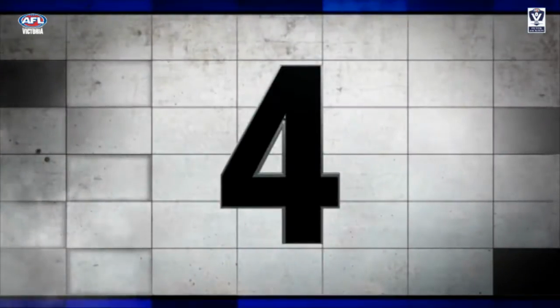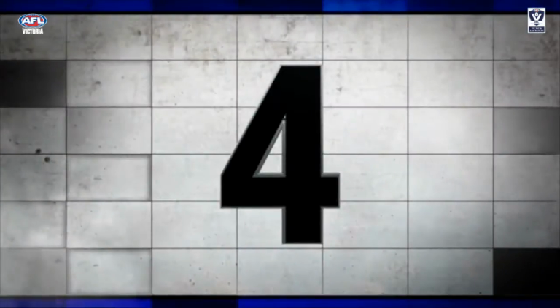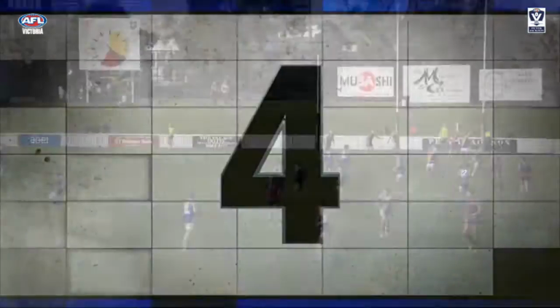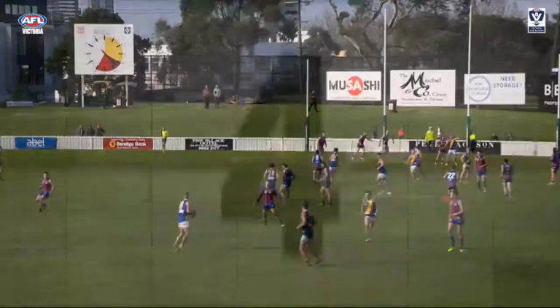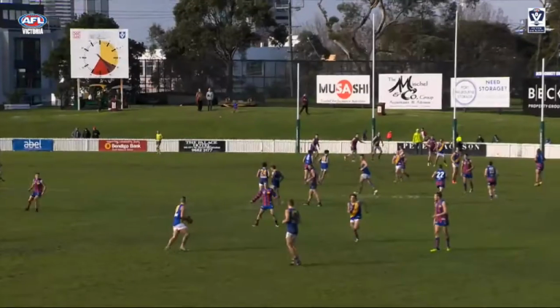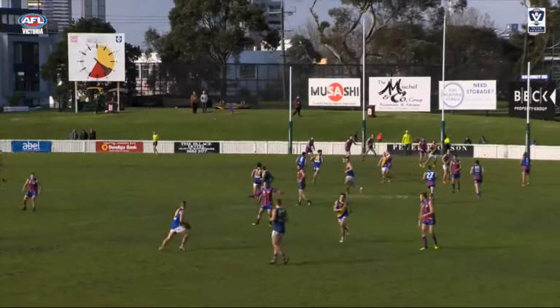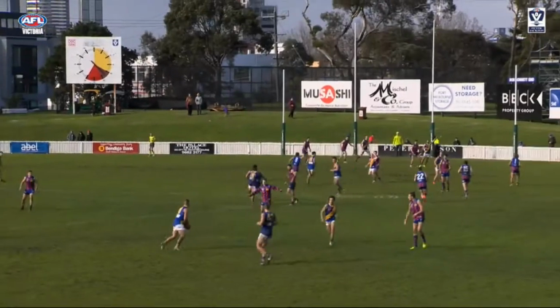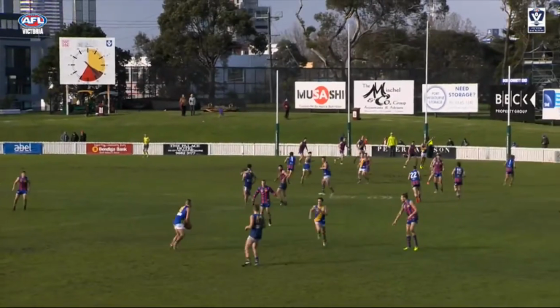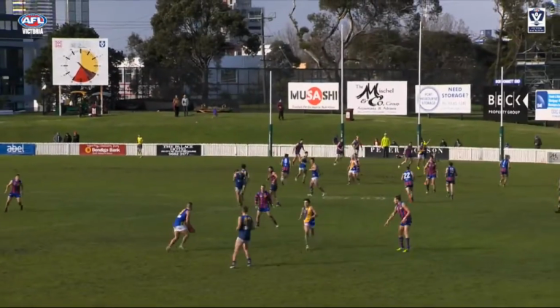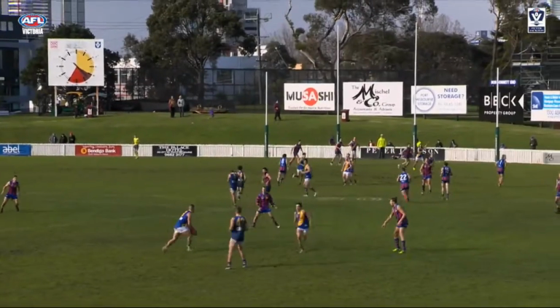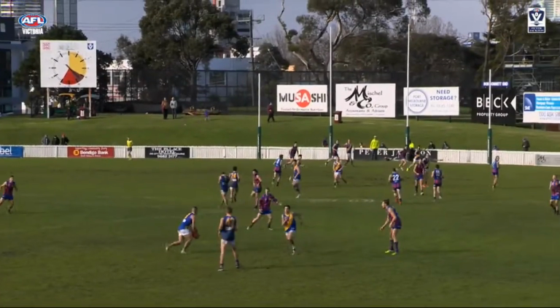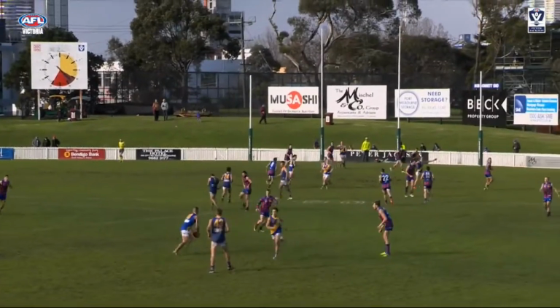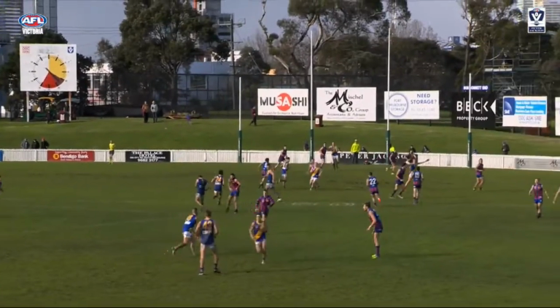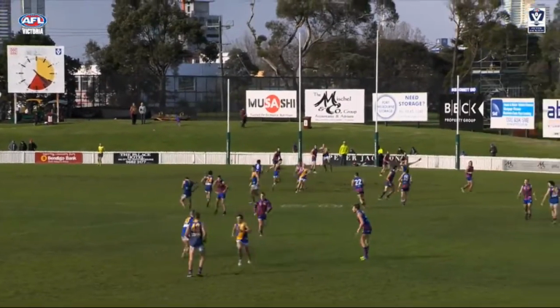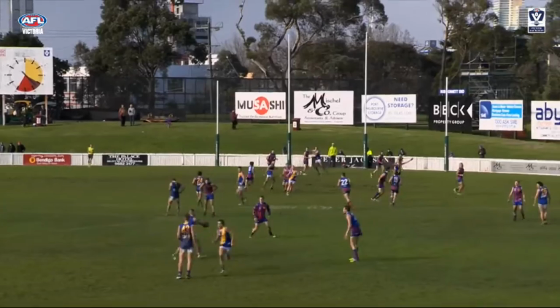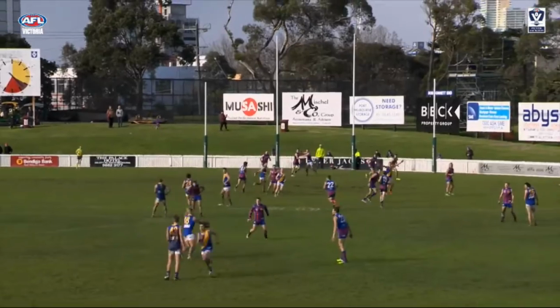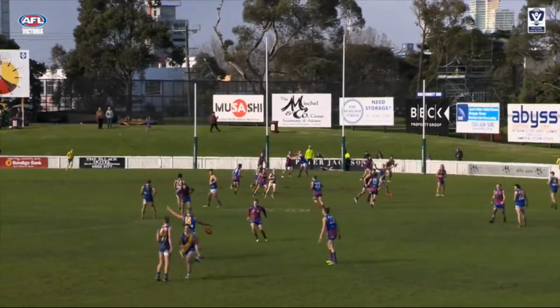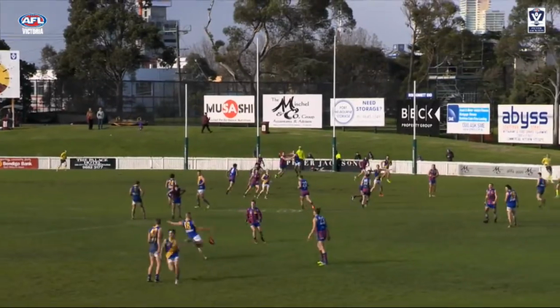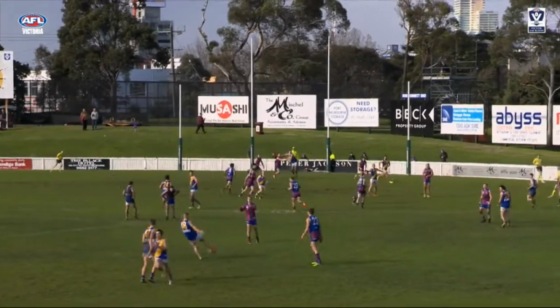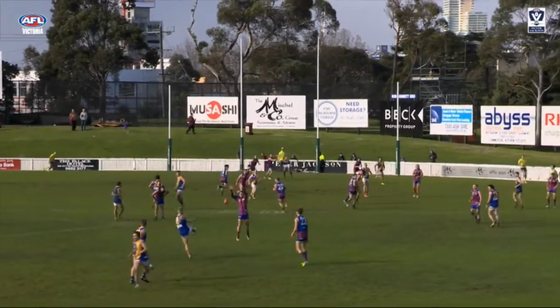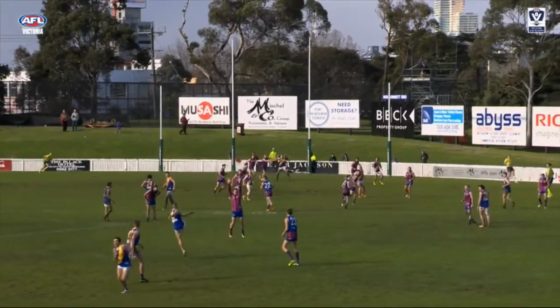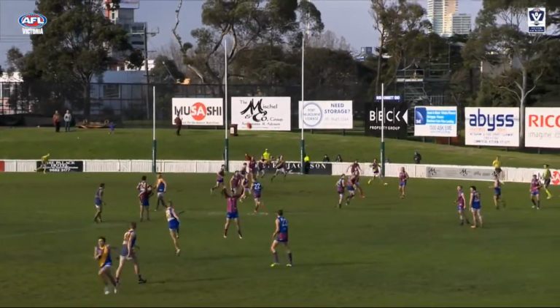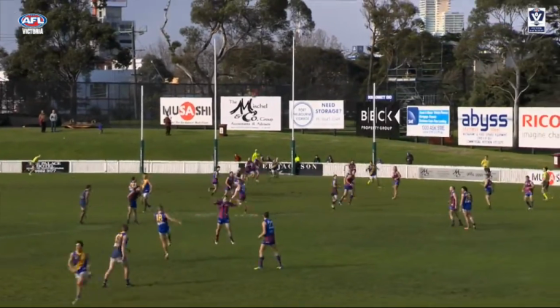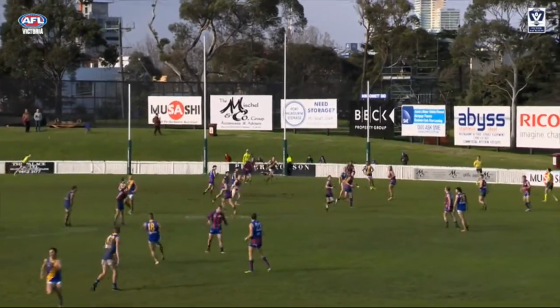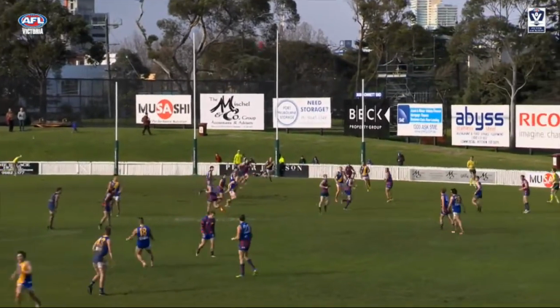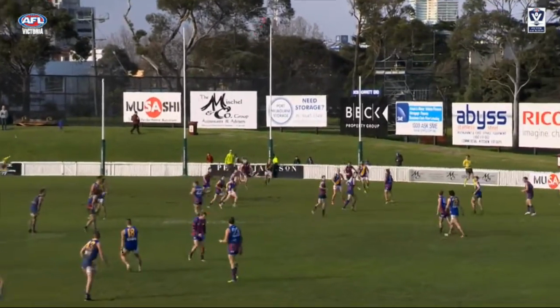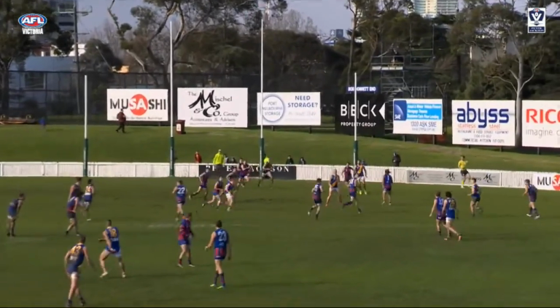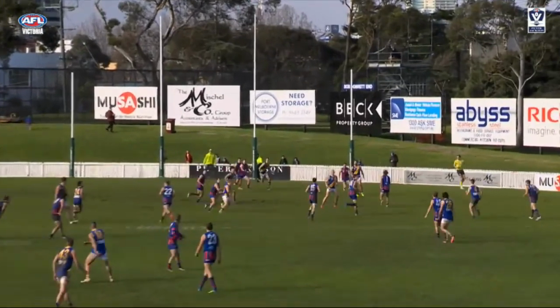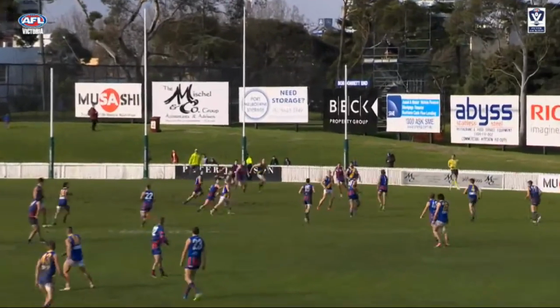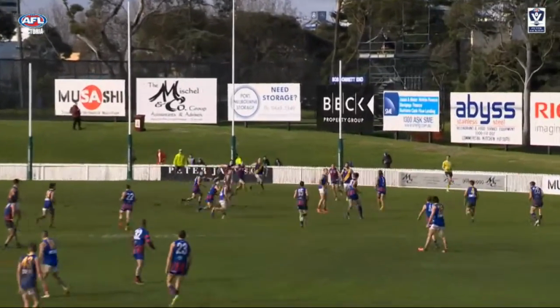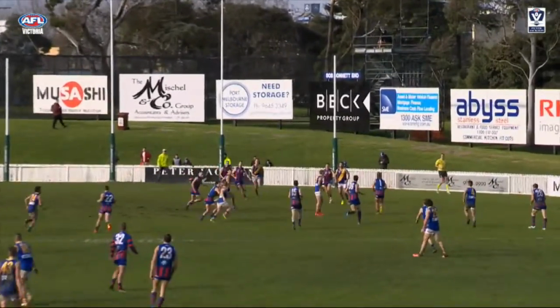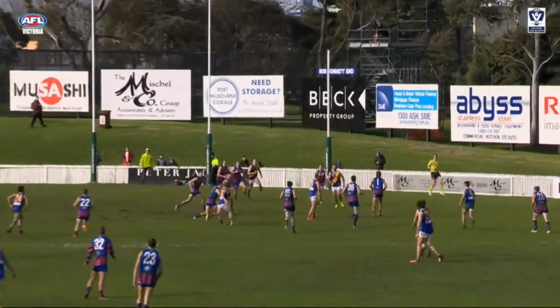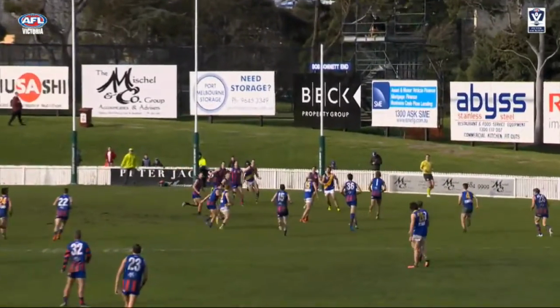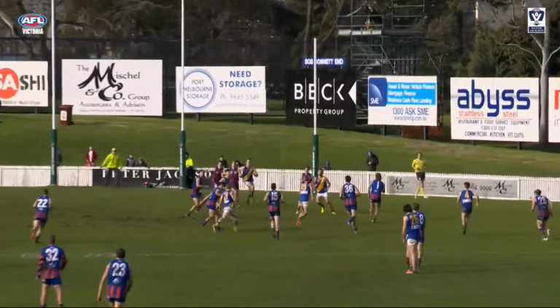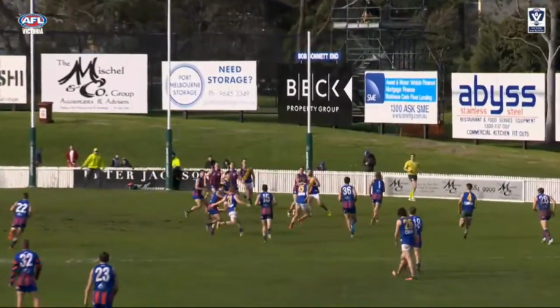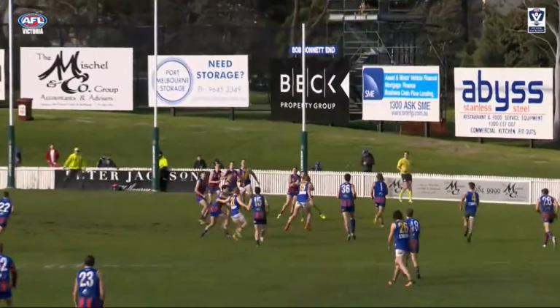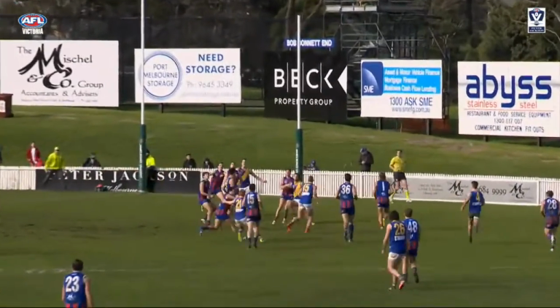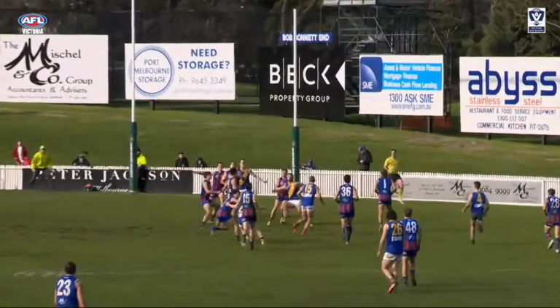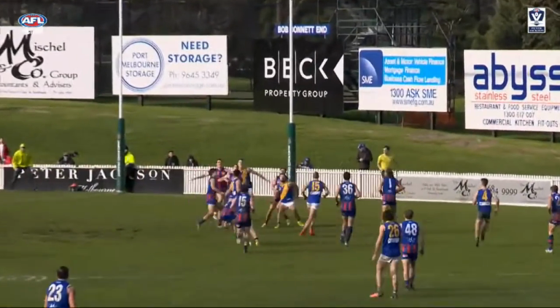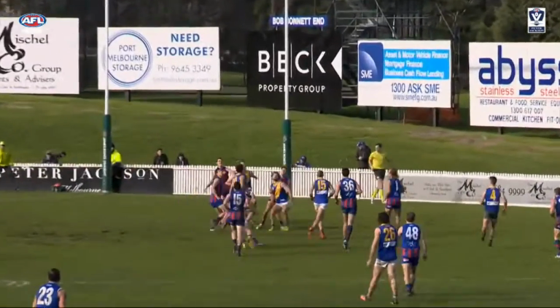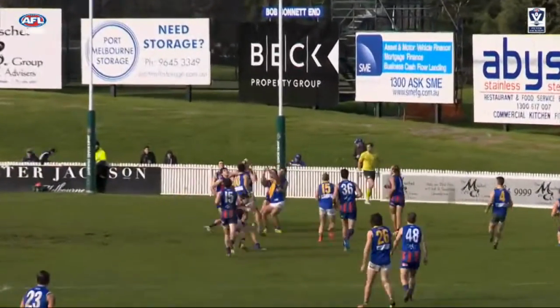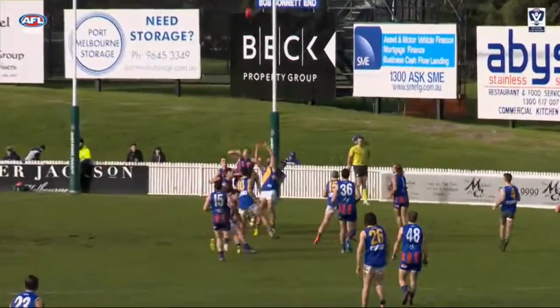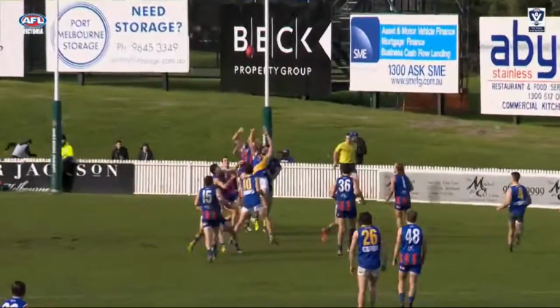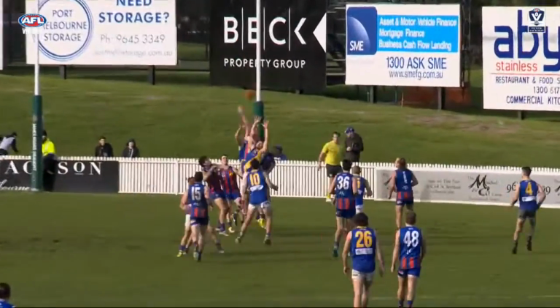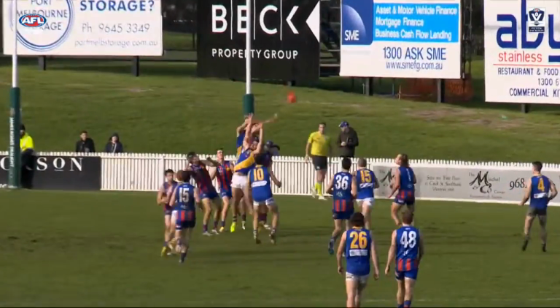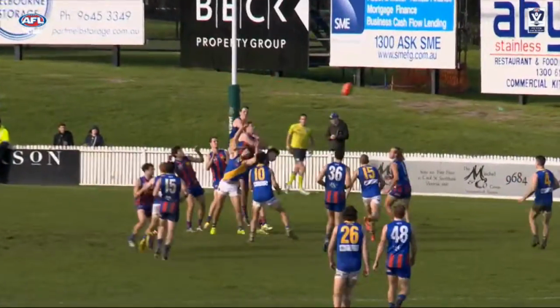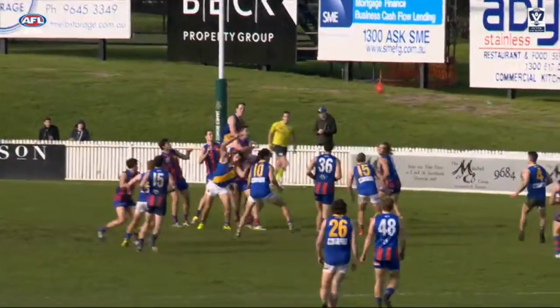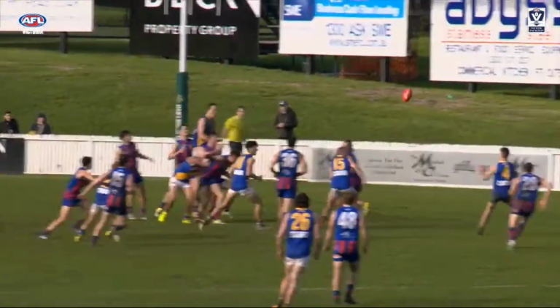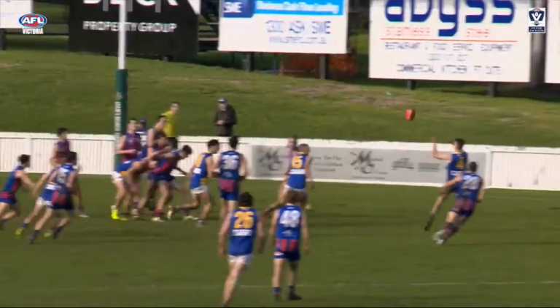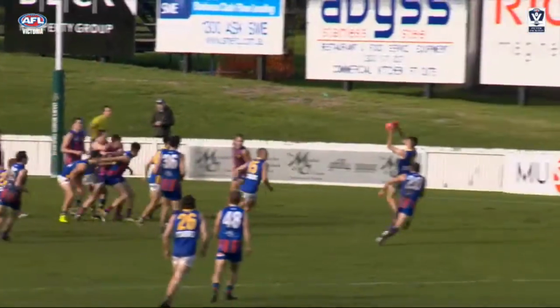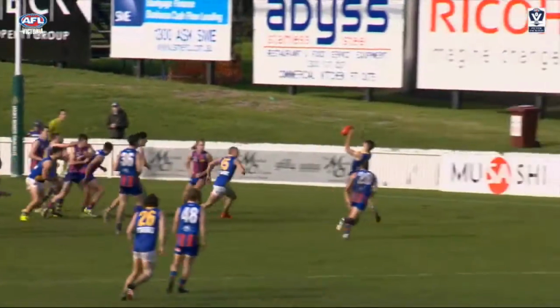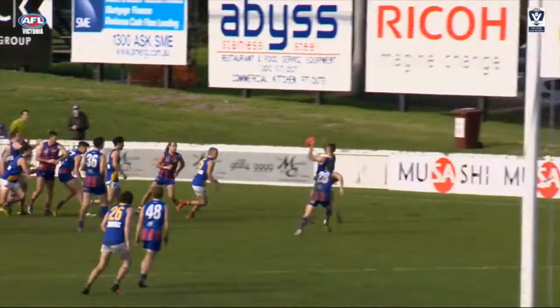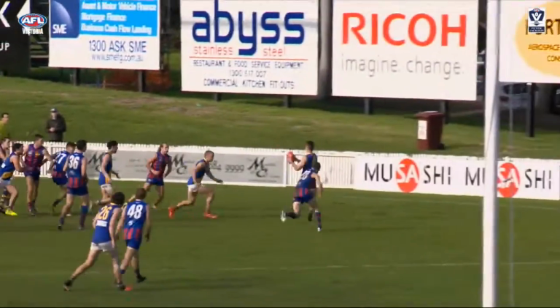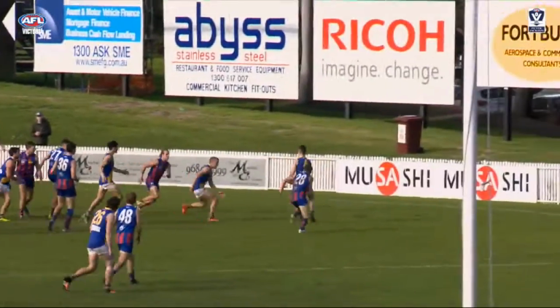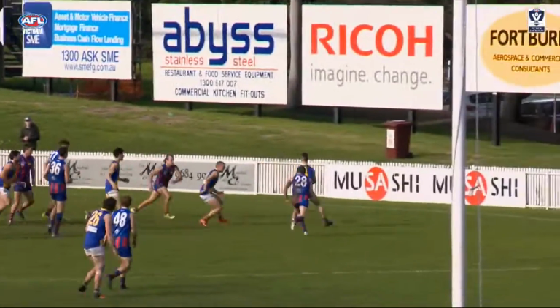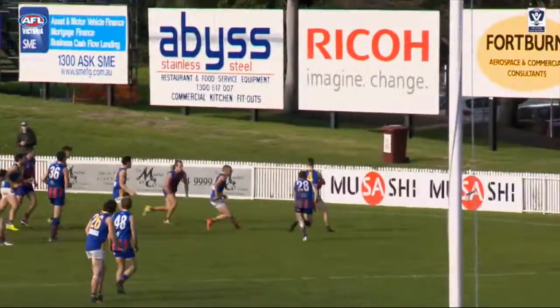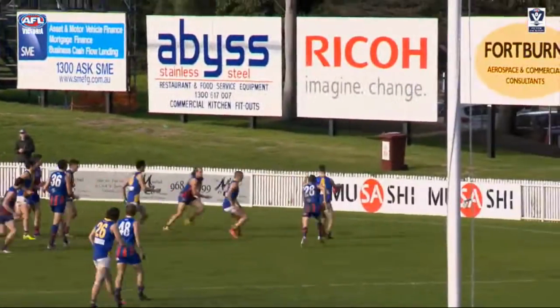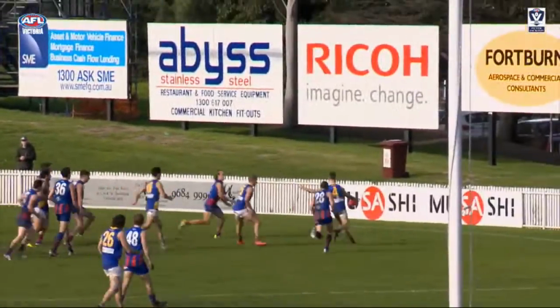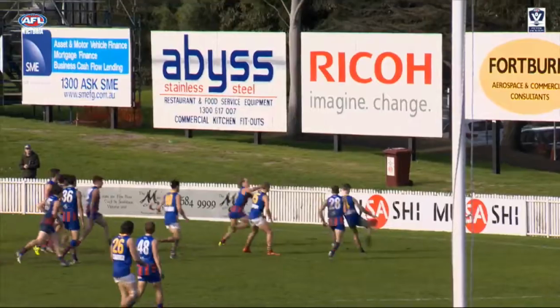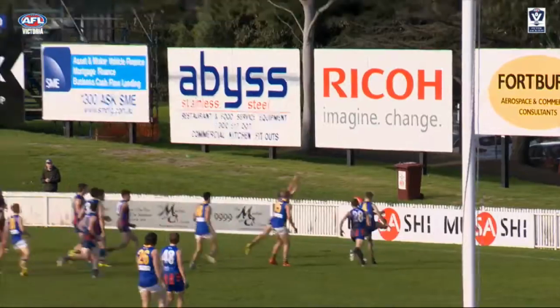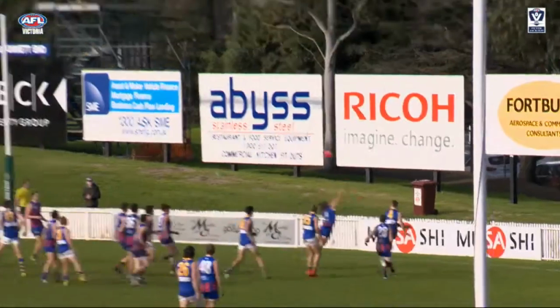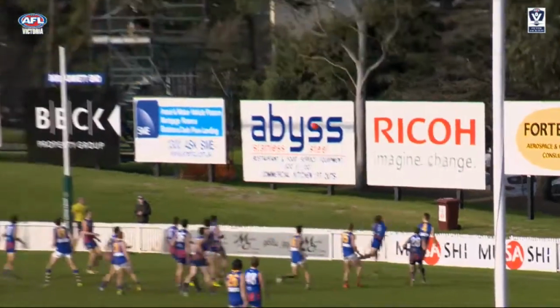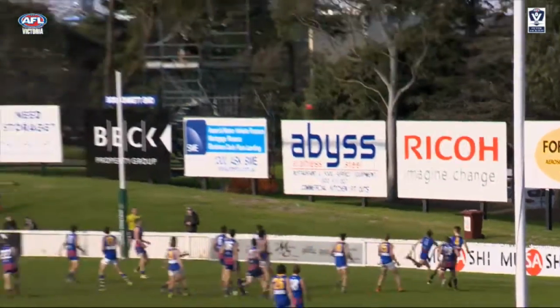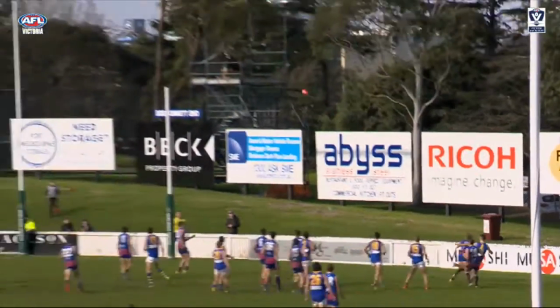At number 4, Williamstown captain Ben Jolly was in the right place at the right time for this goal from the boundary against Port Melbourne.